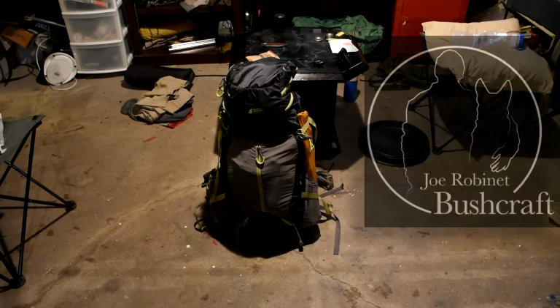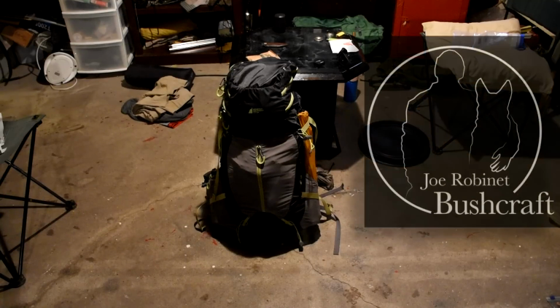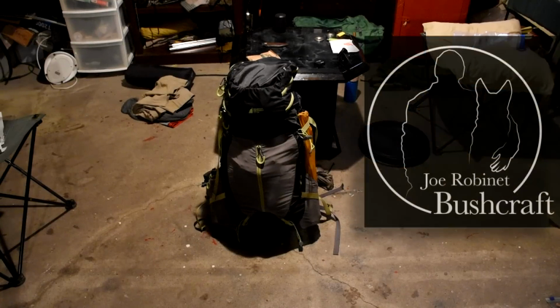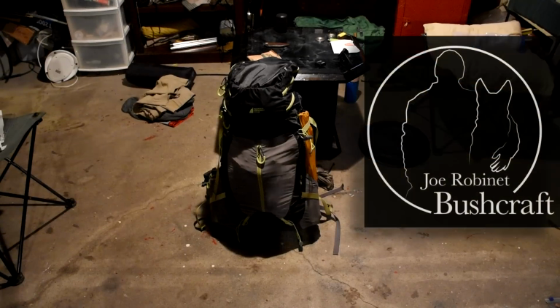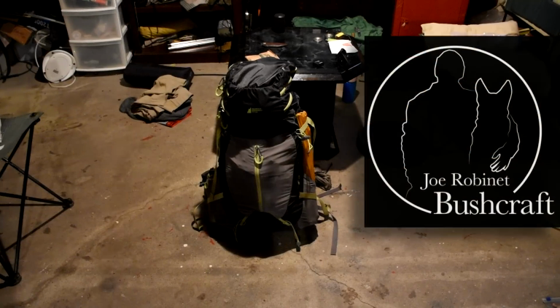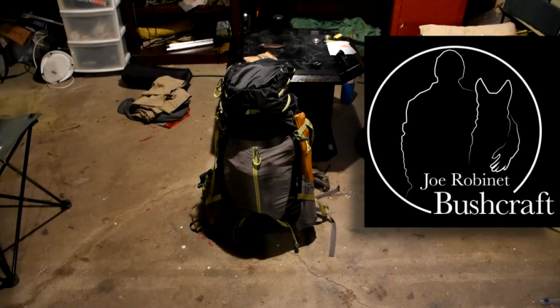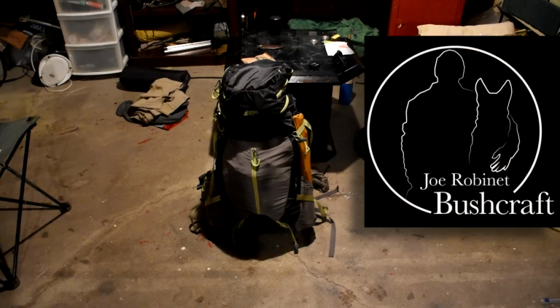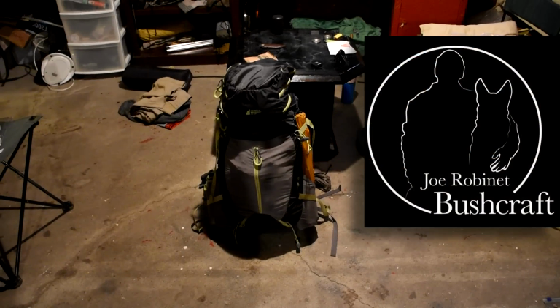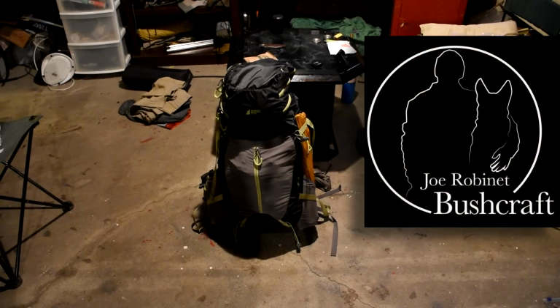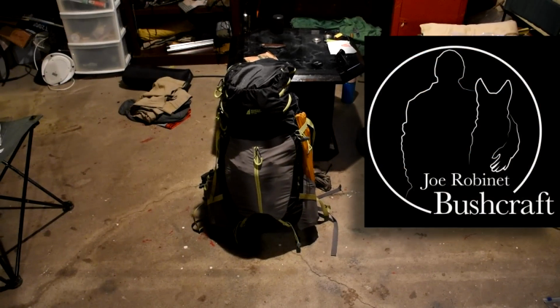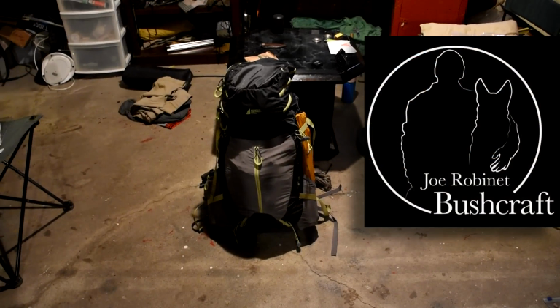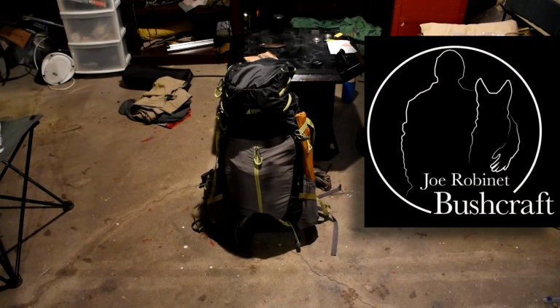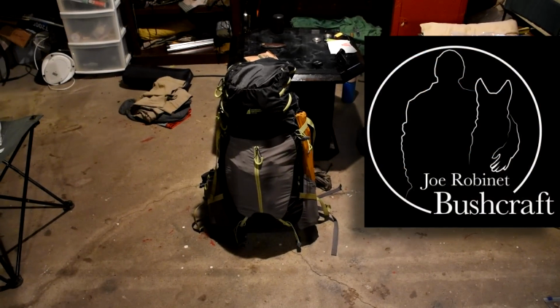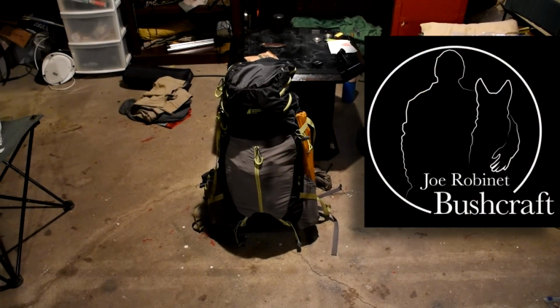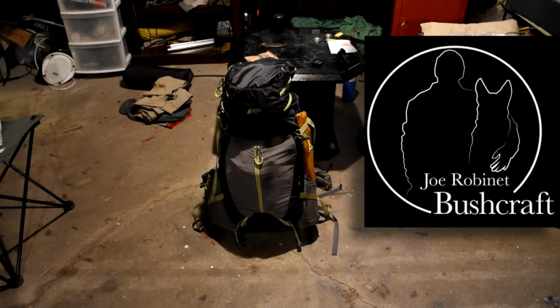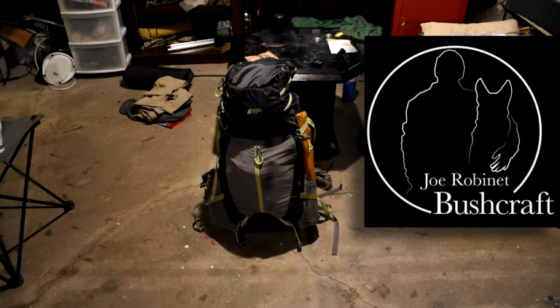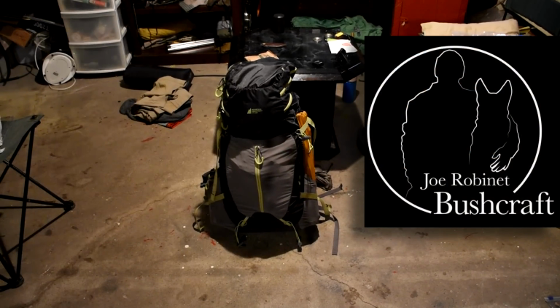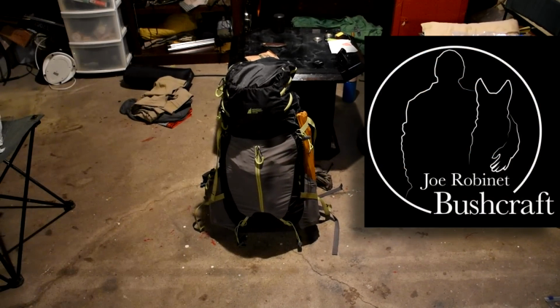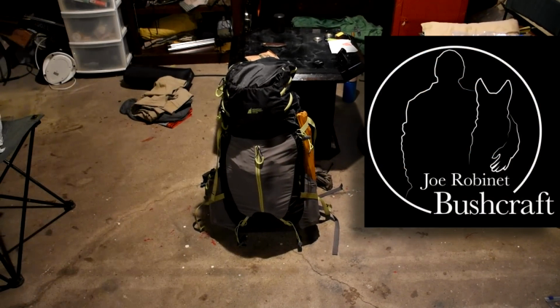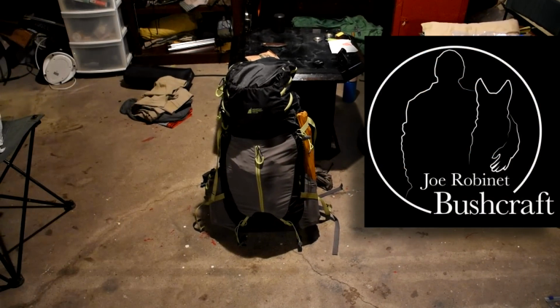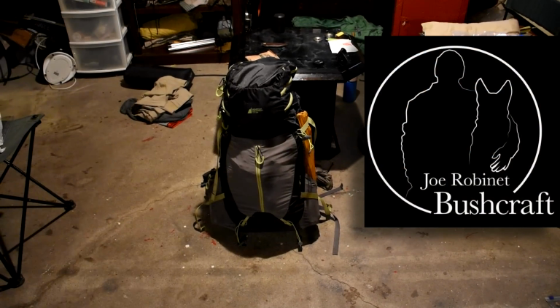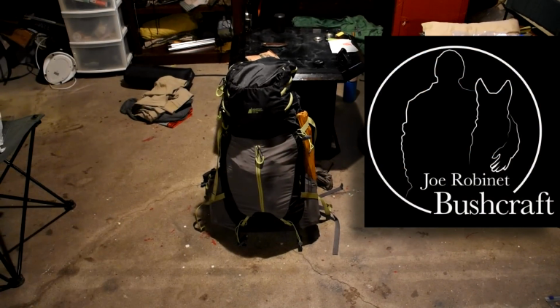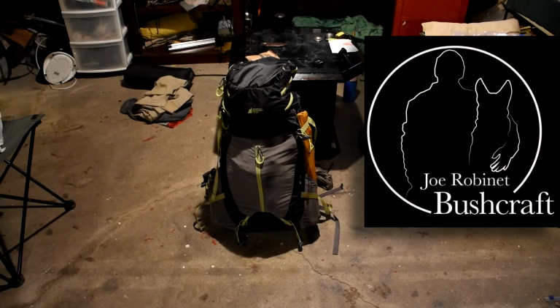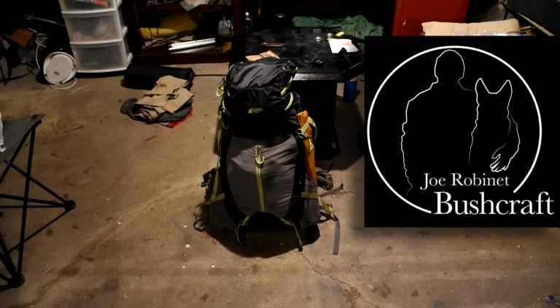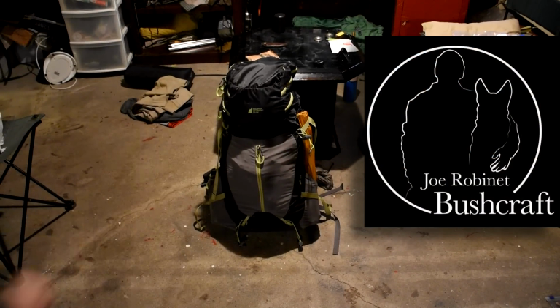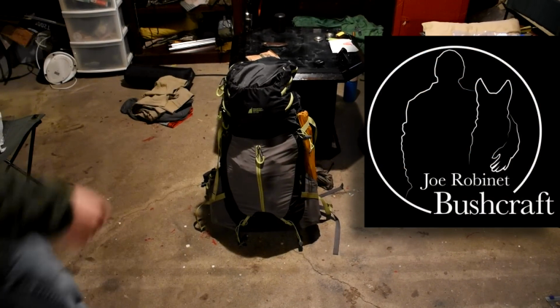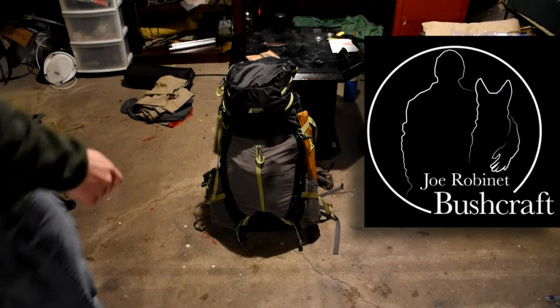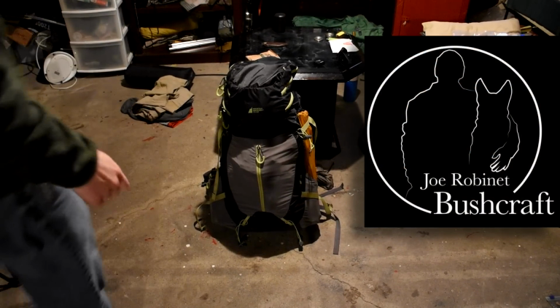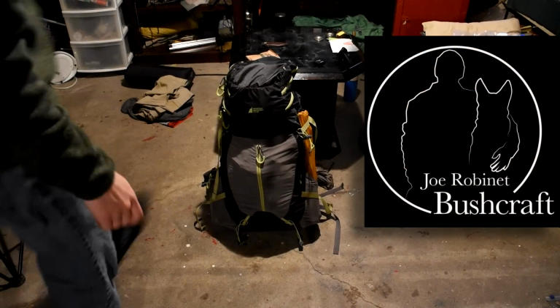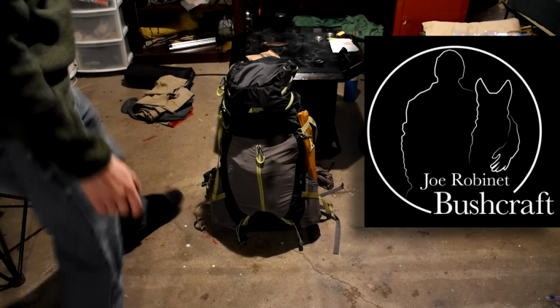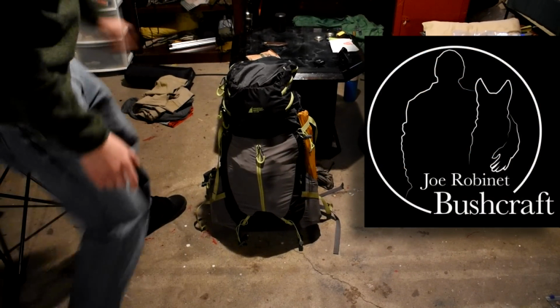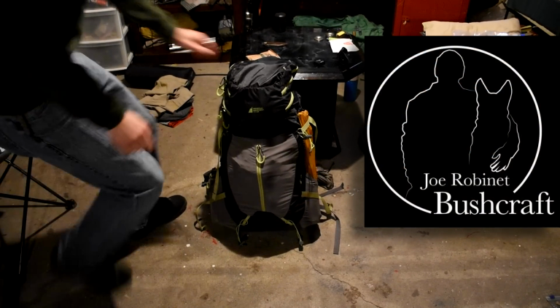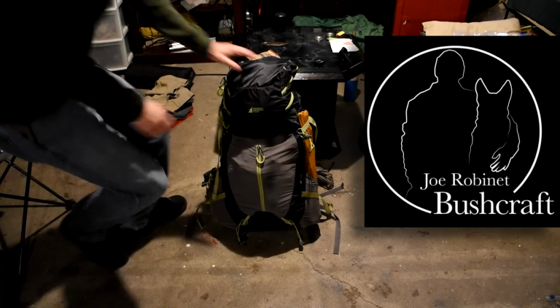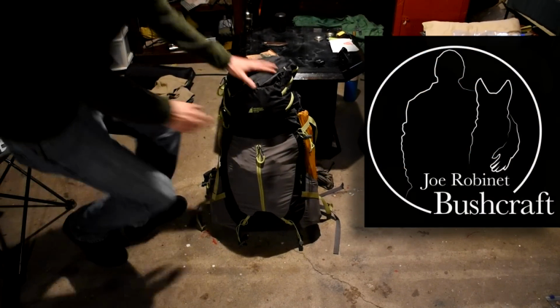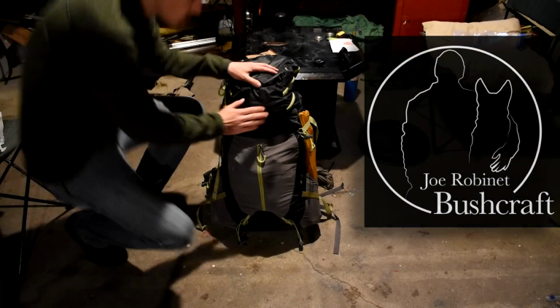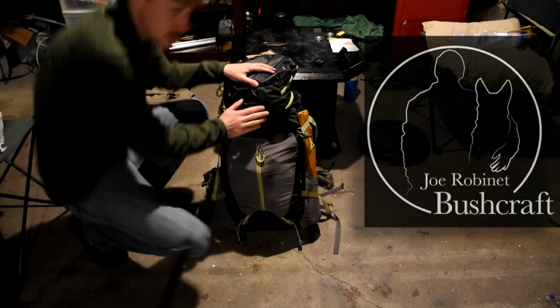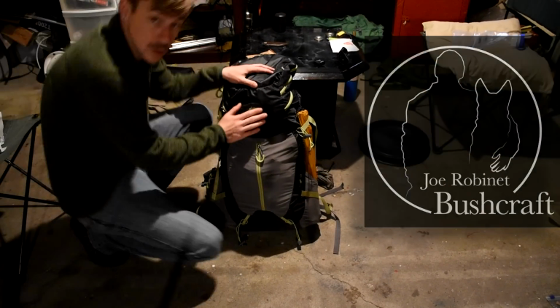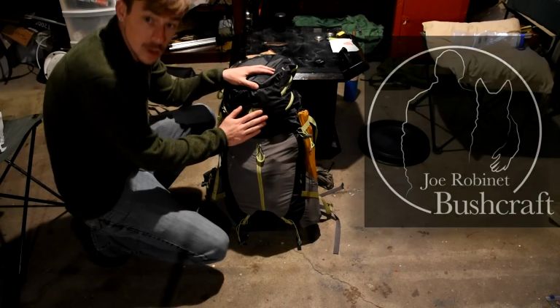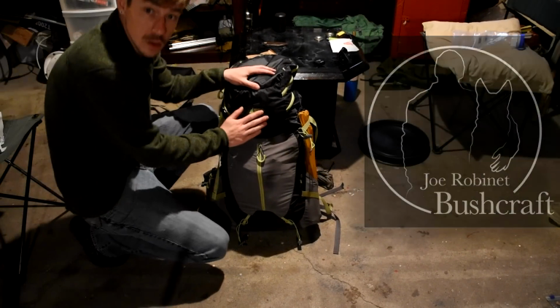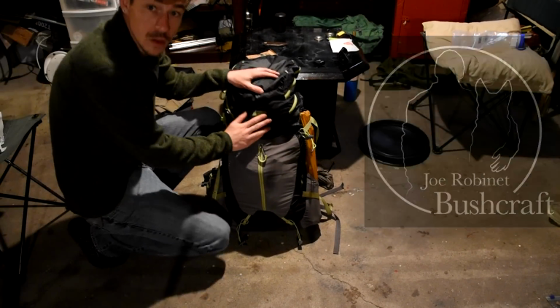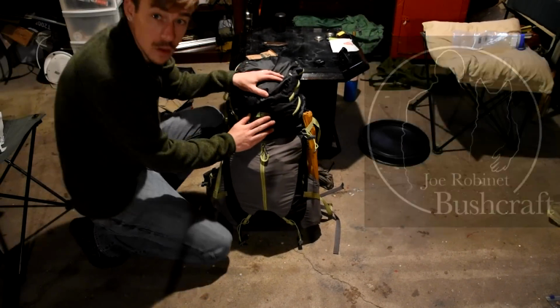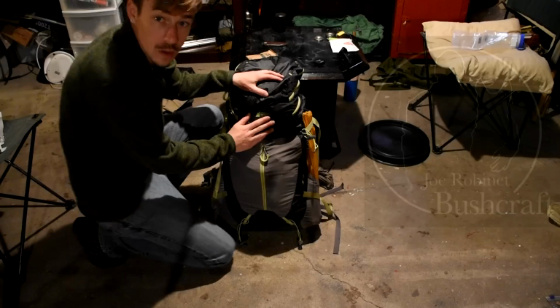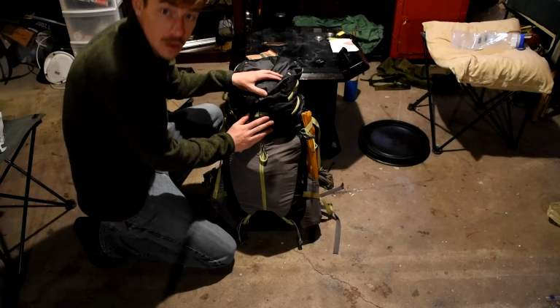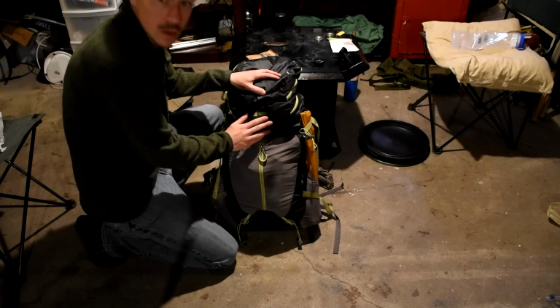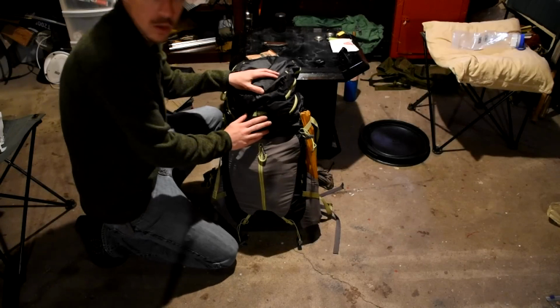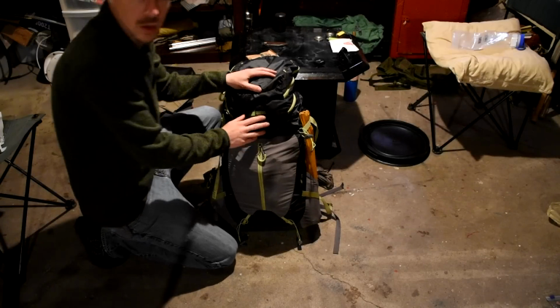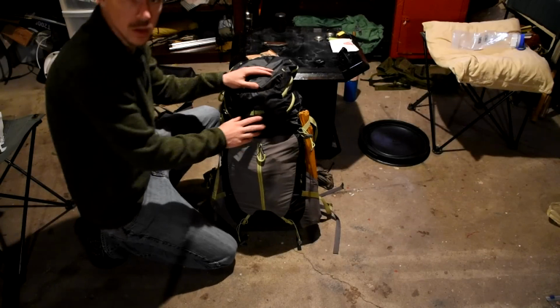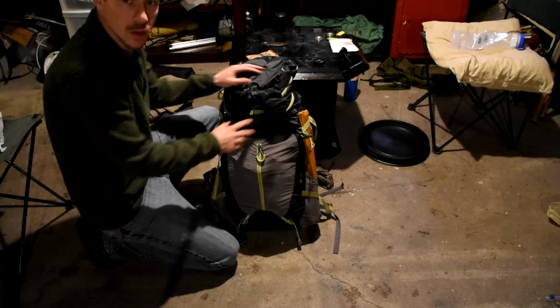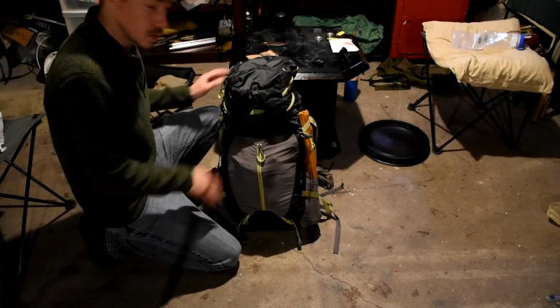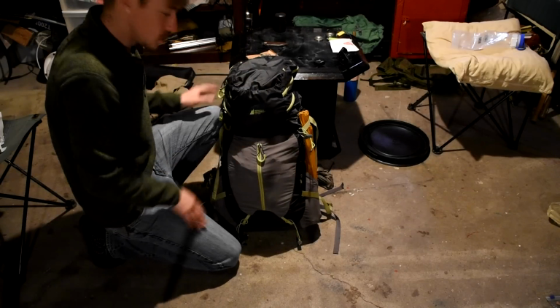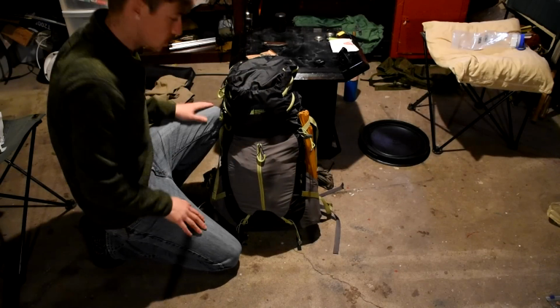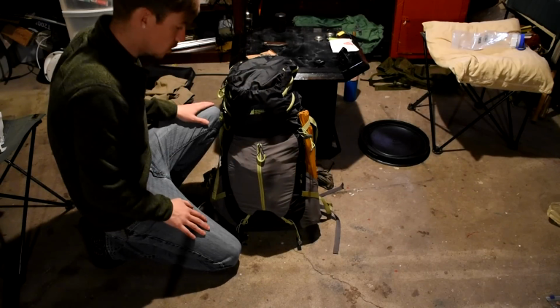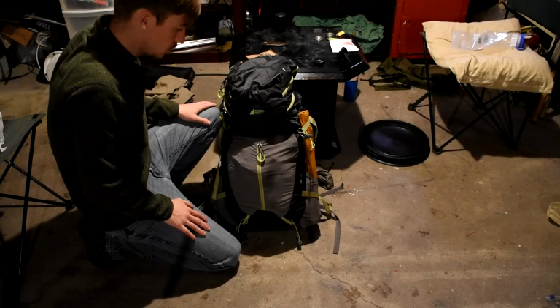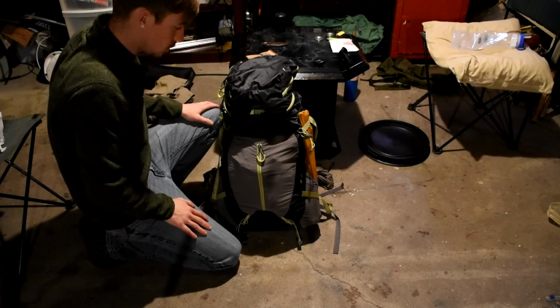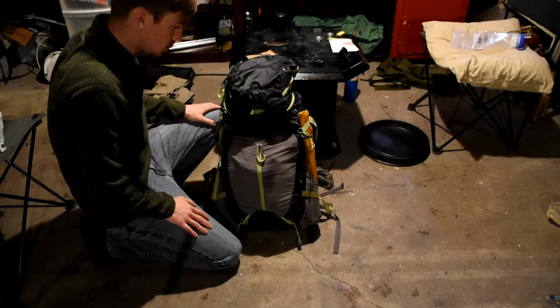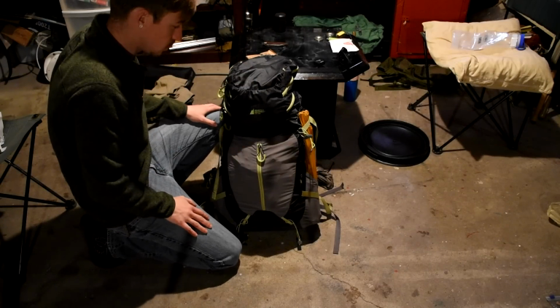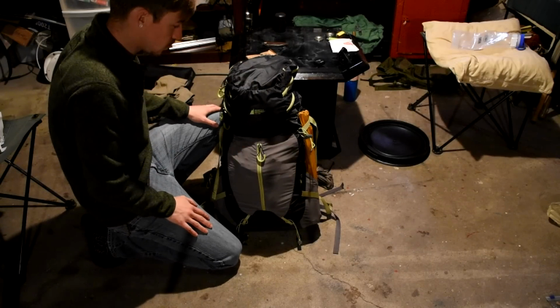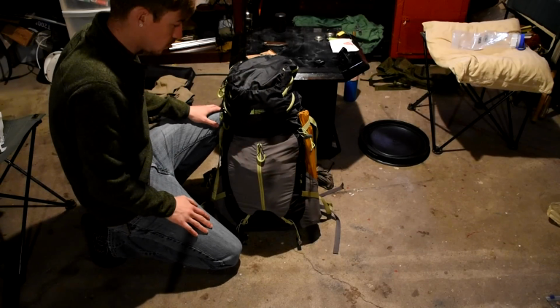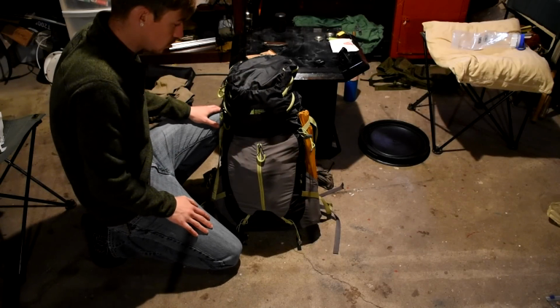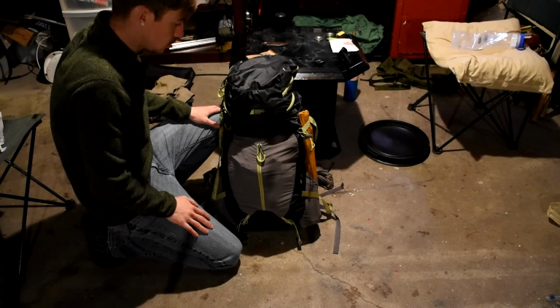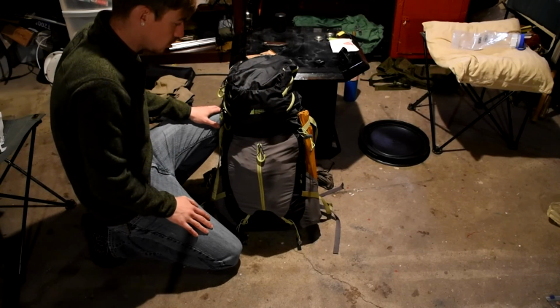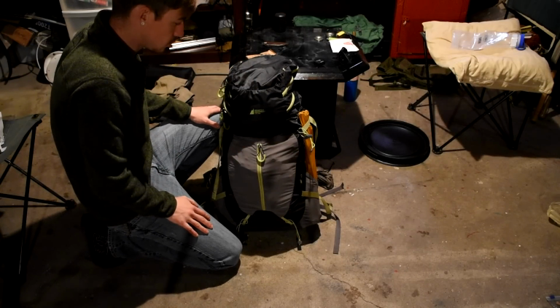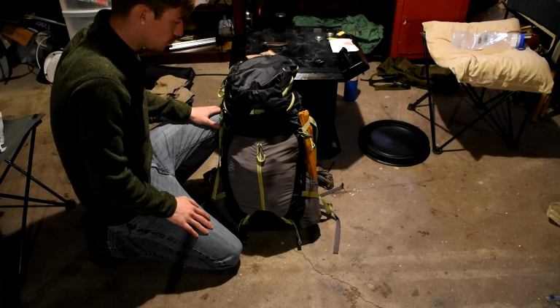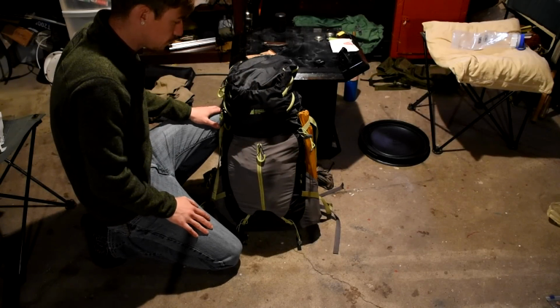In a few days Kyle and I are going to do a backpacking trip in West Virginia, so I thought I'd make a video going through my gear and how I pack for it.